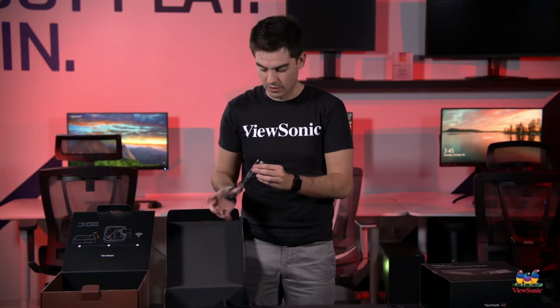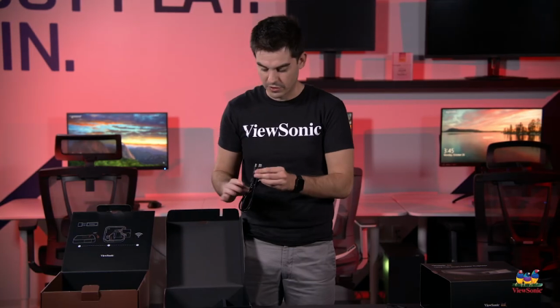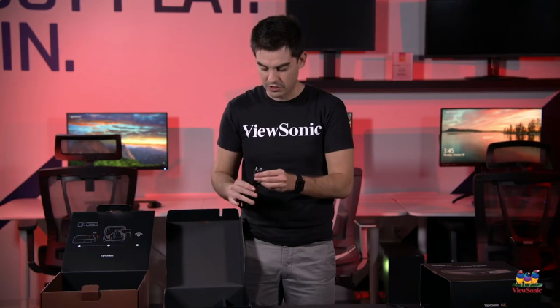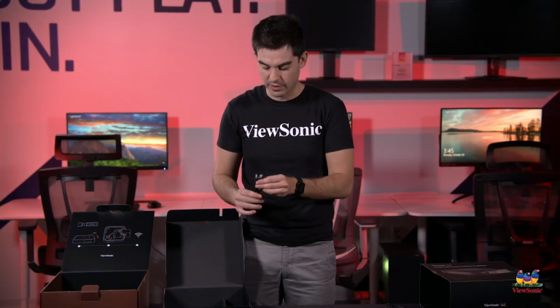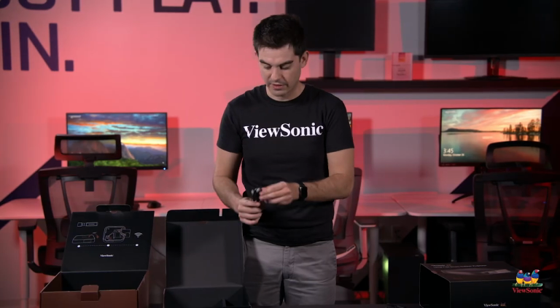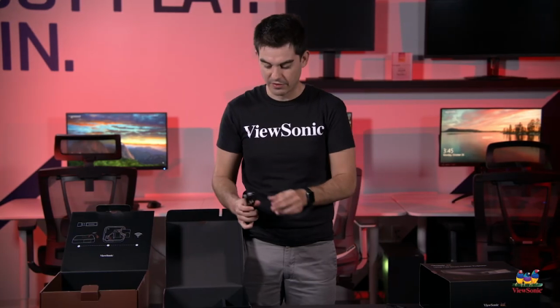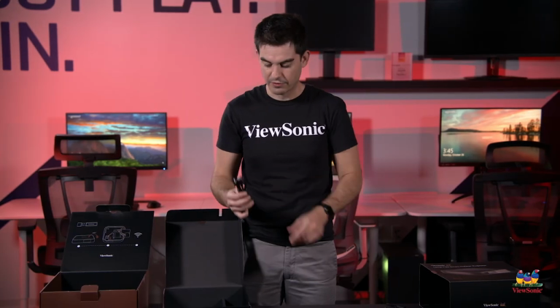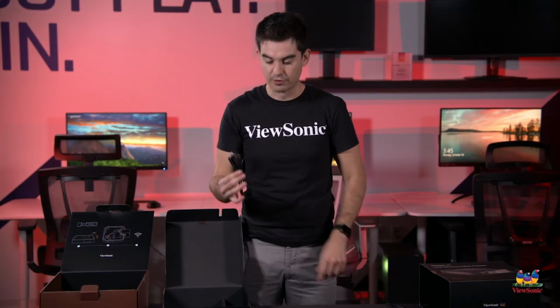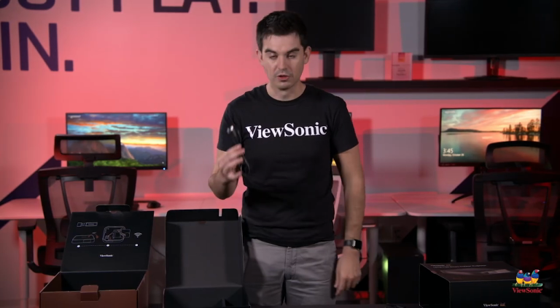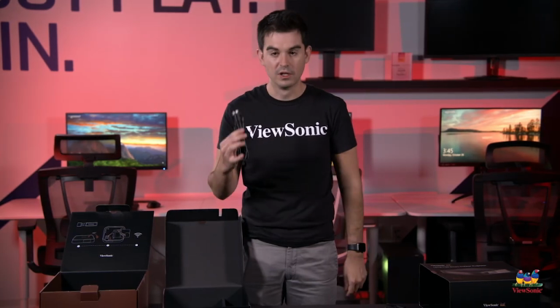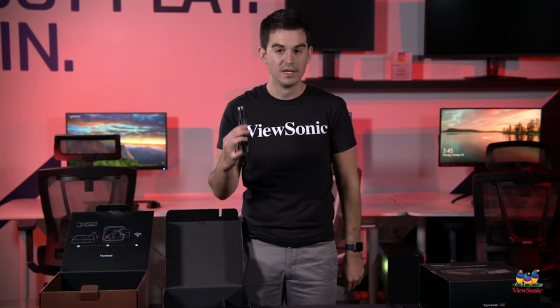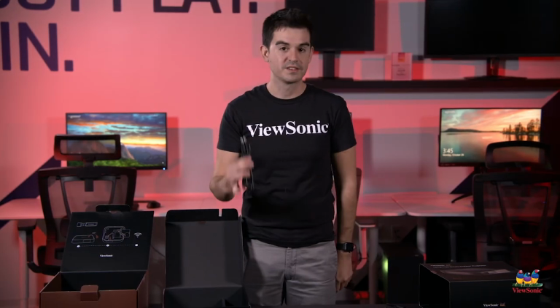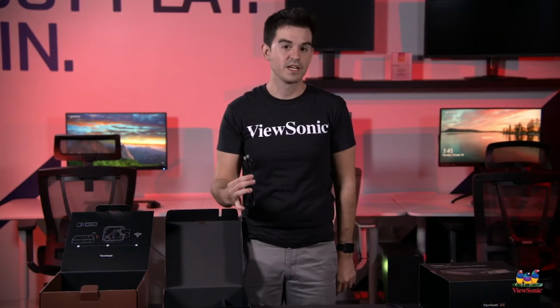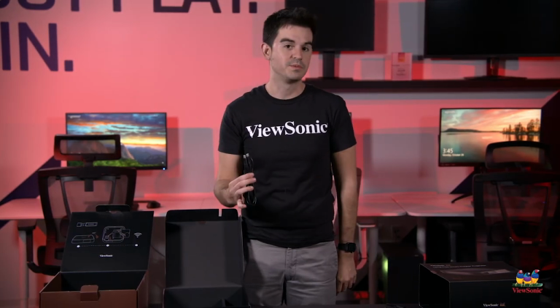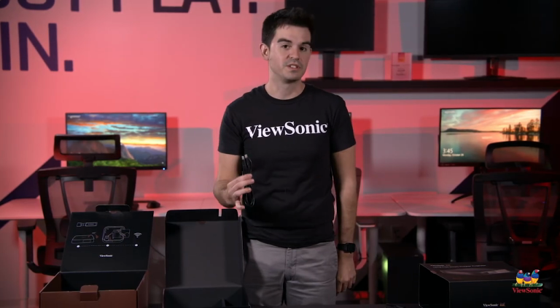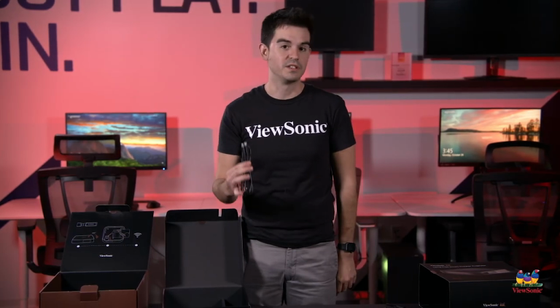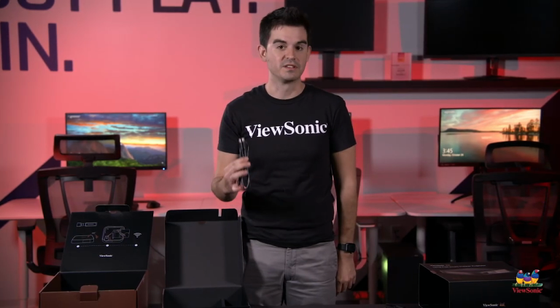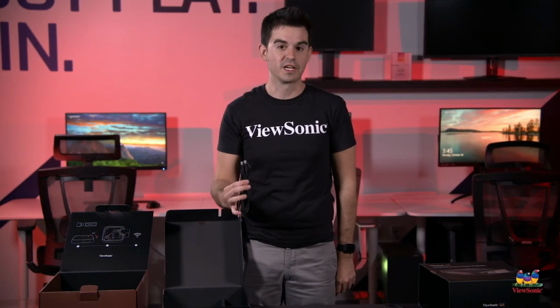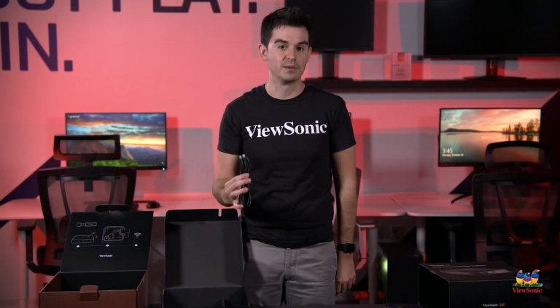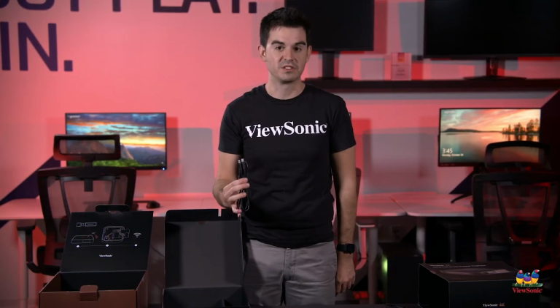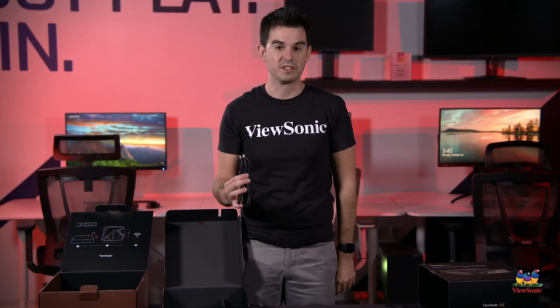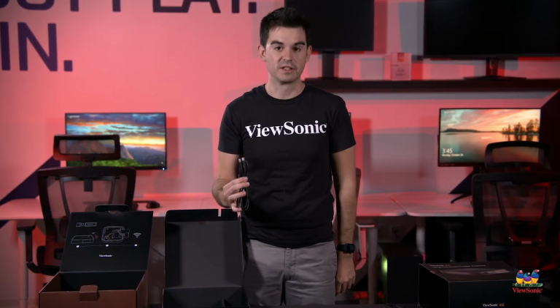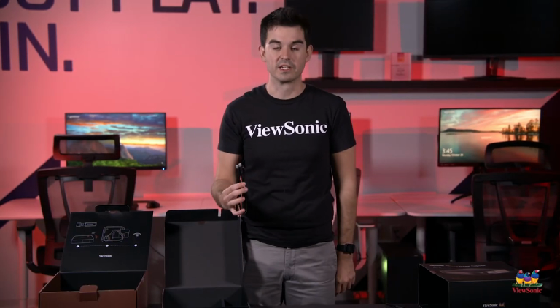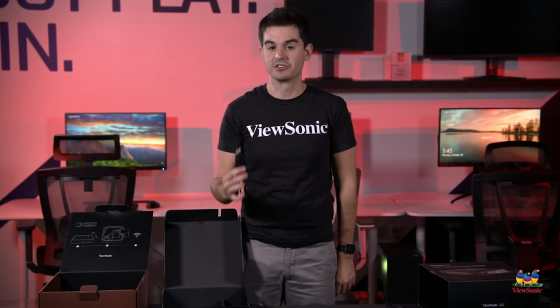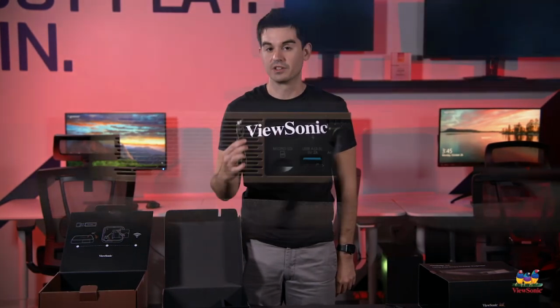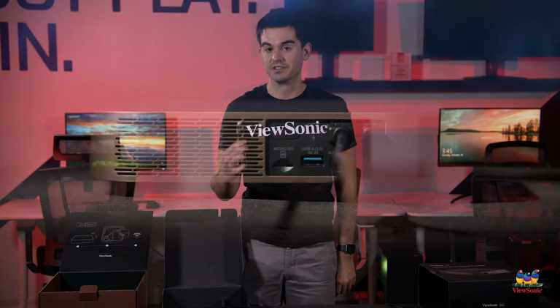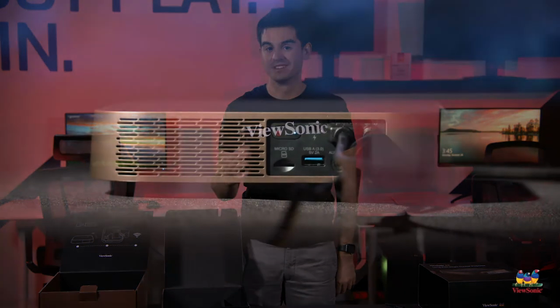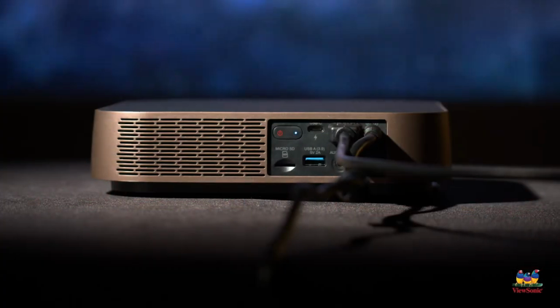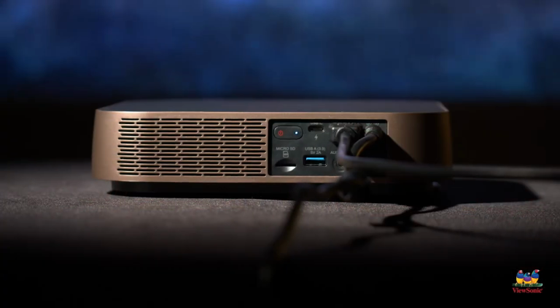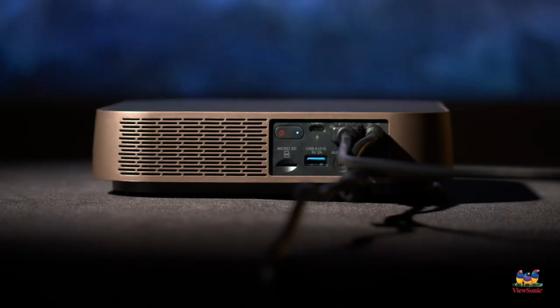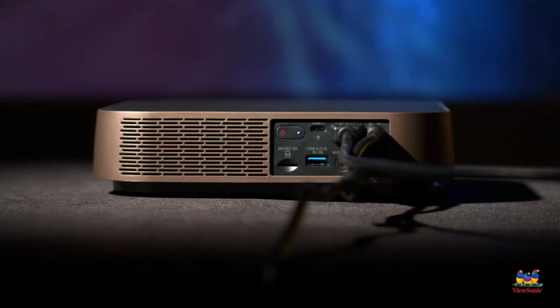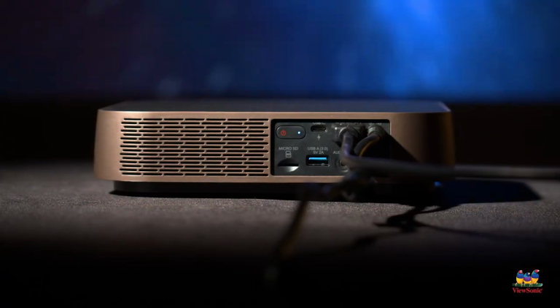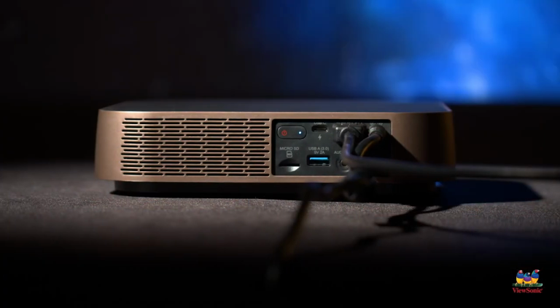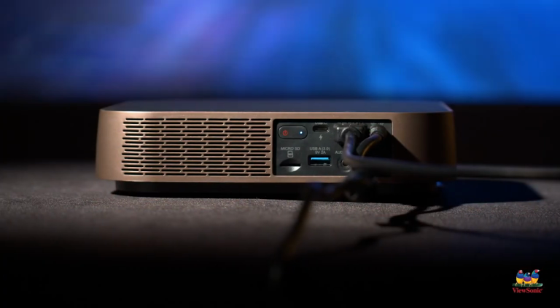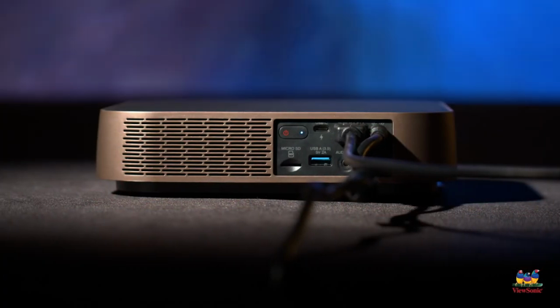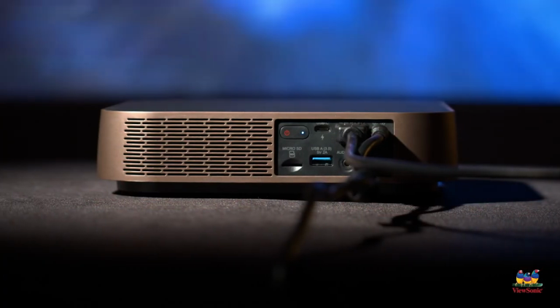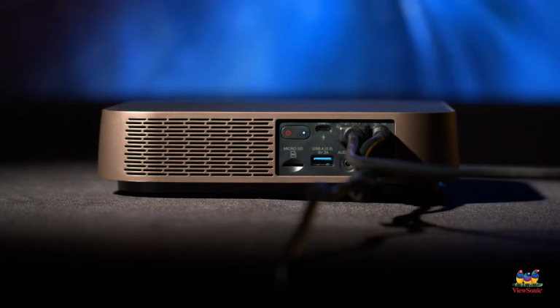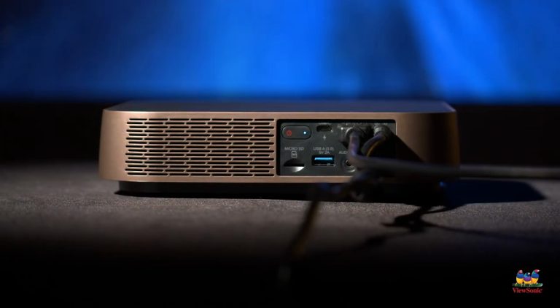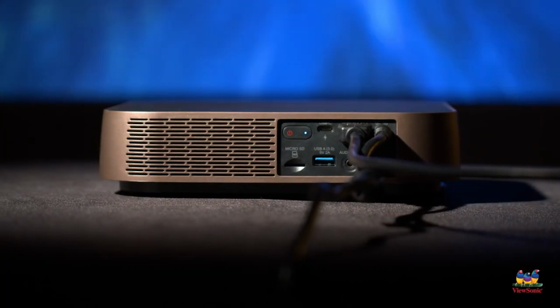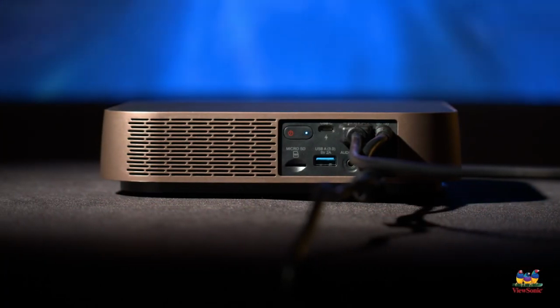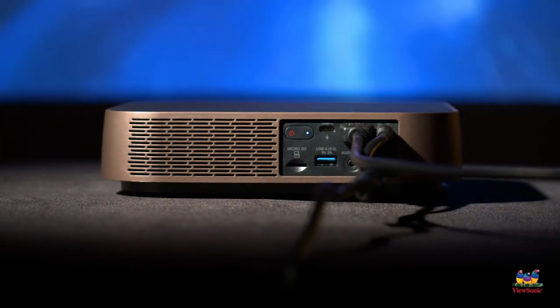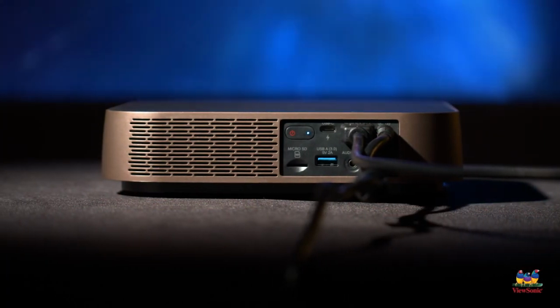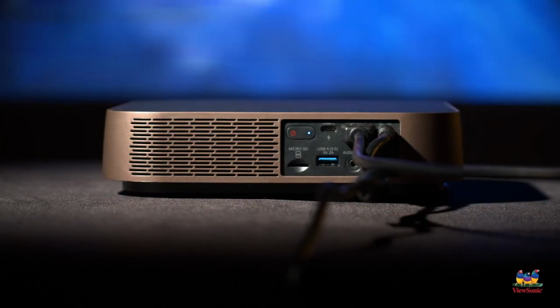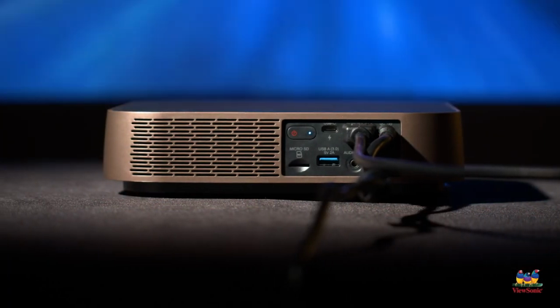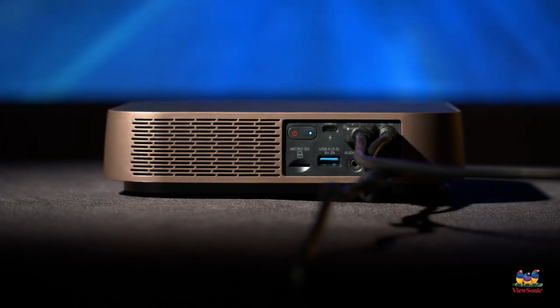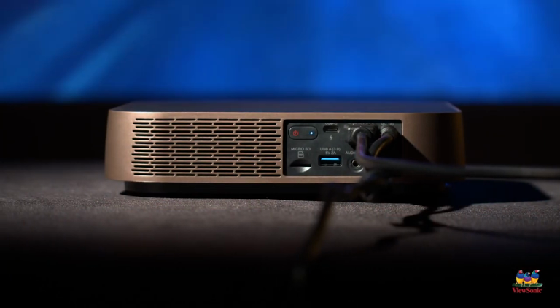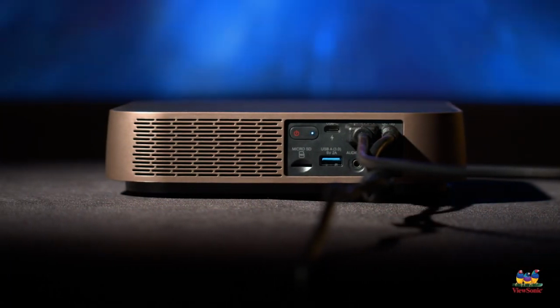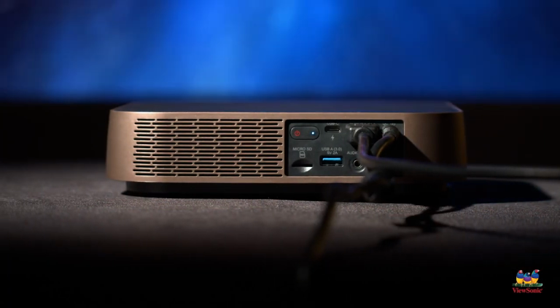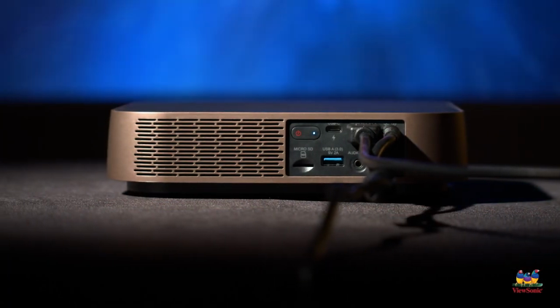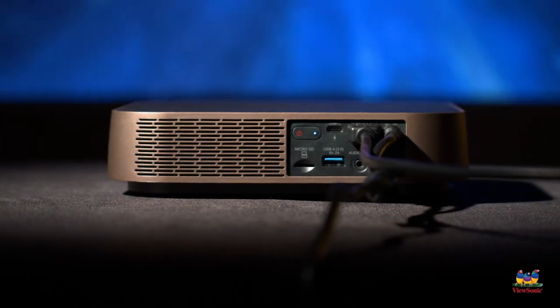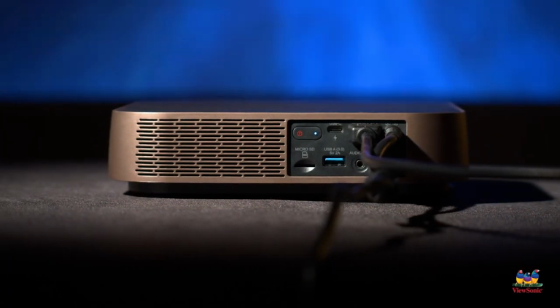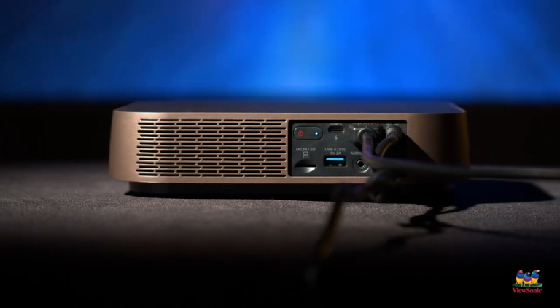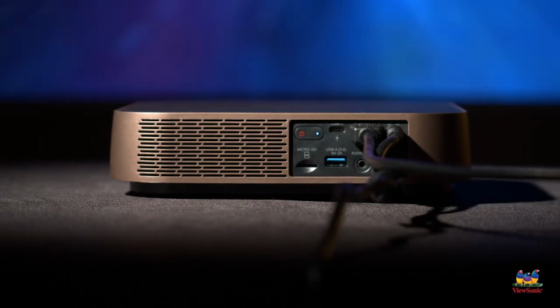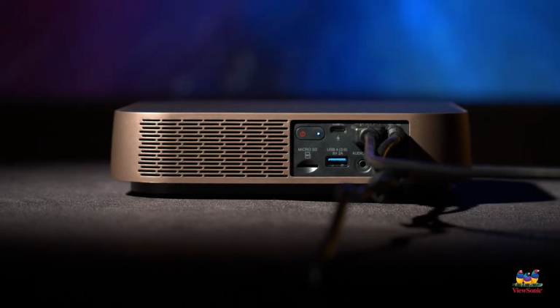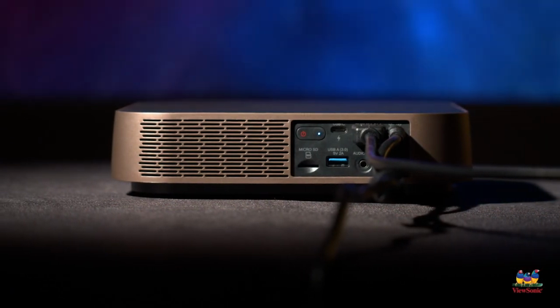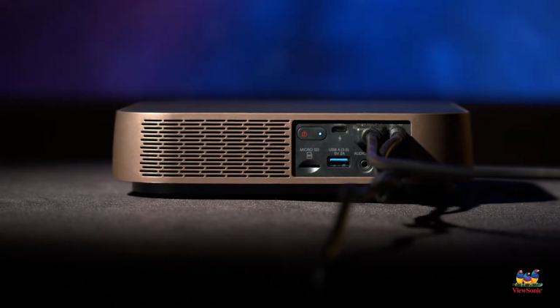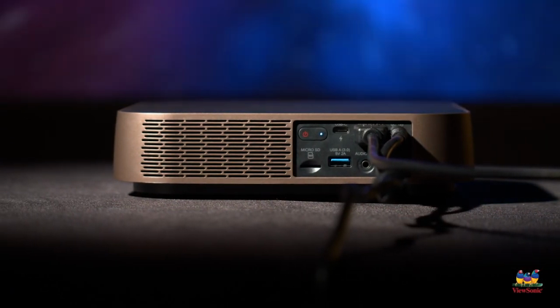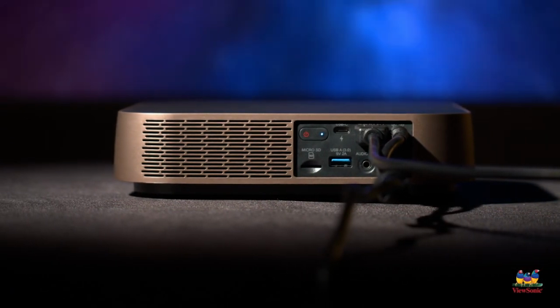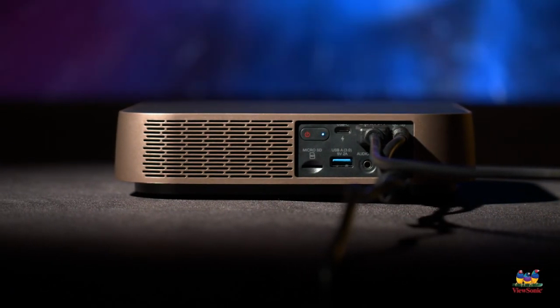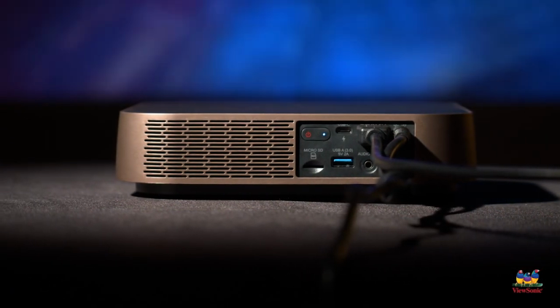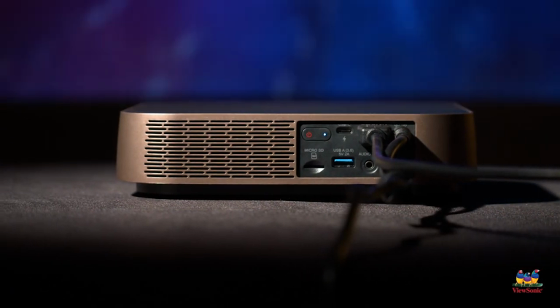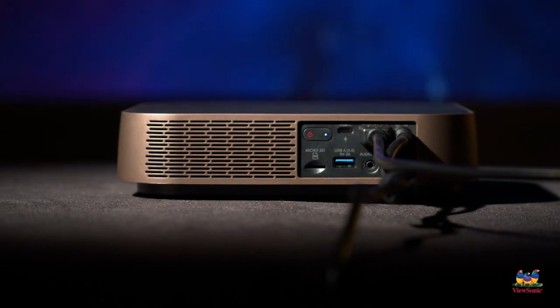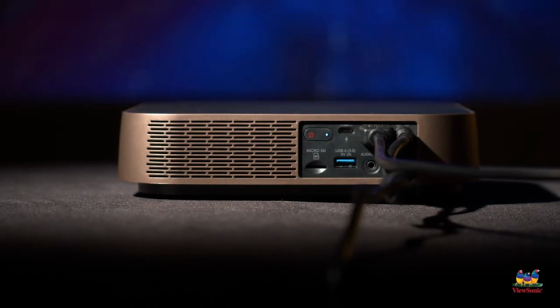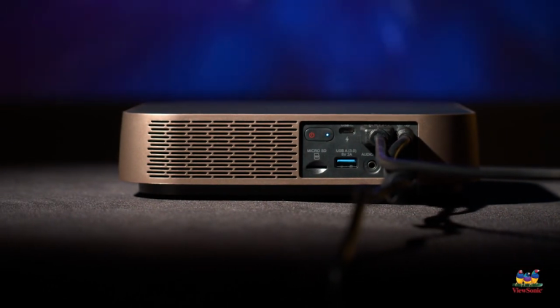Last but not least, we do have a full Type-C to Type-C connection, because this does allow for Type-C connectivity to your laptop or your smartphone.